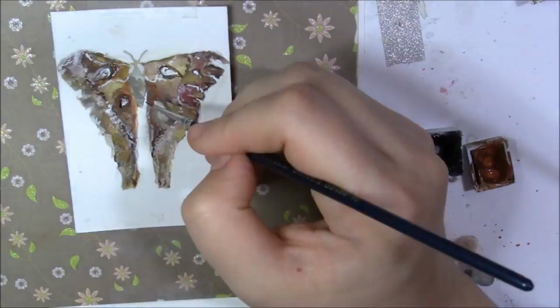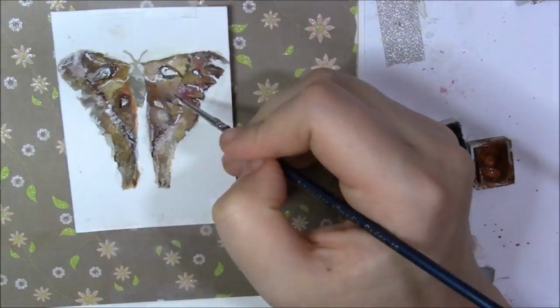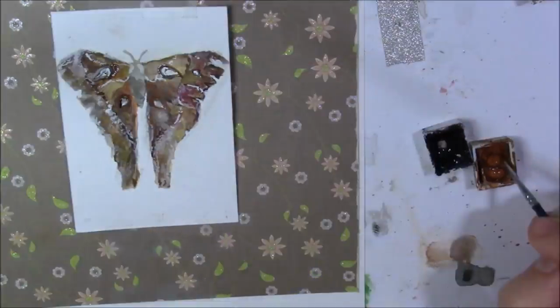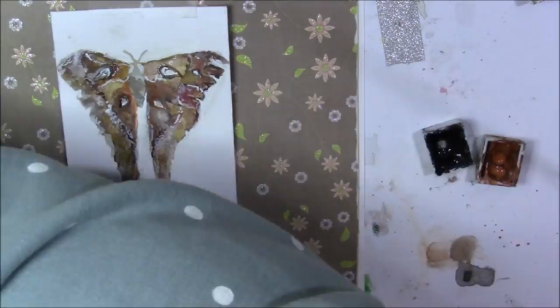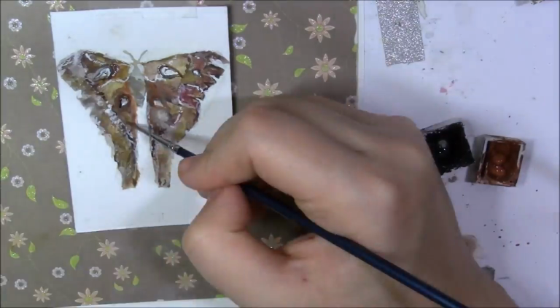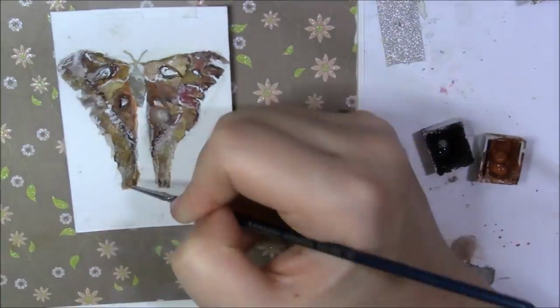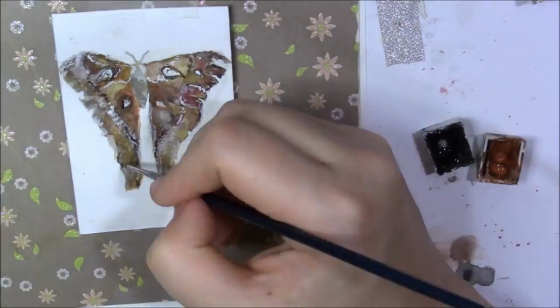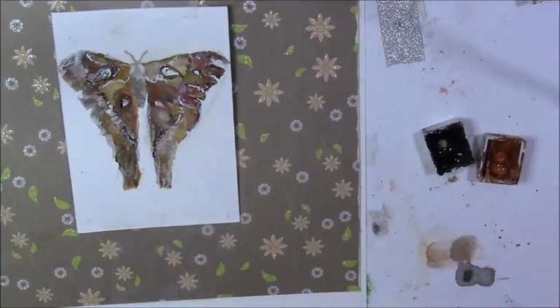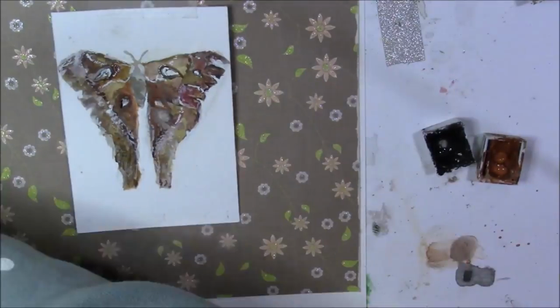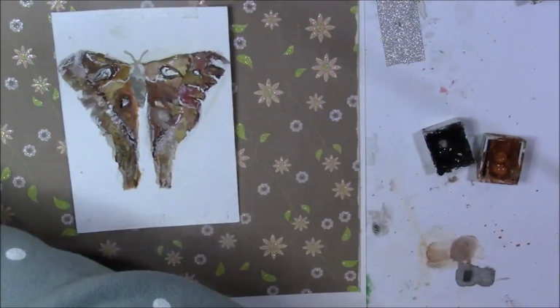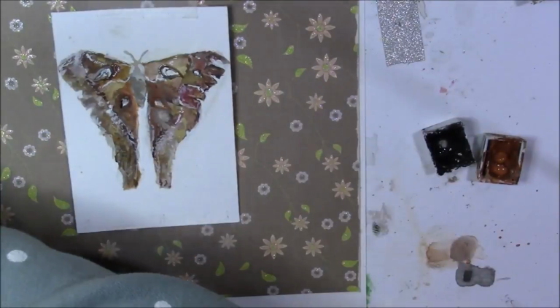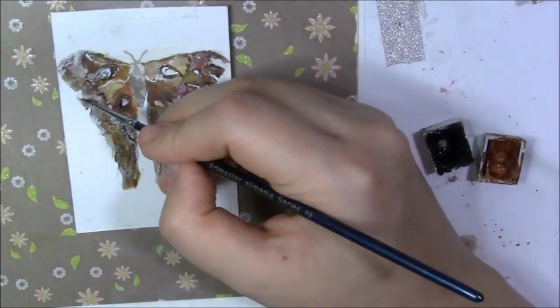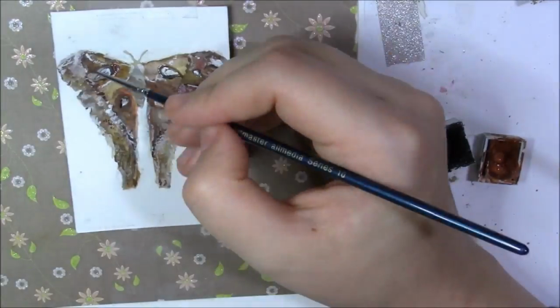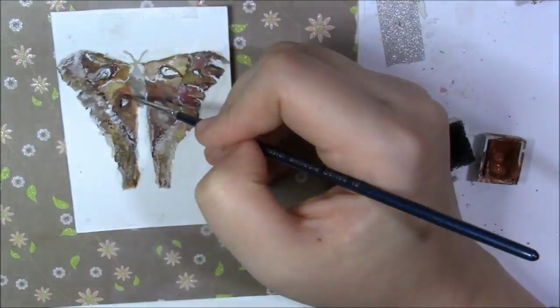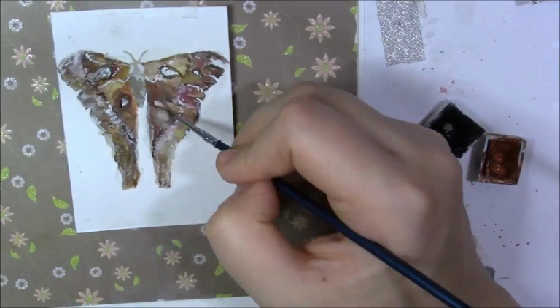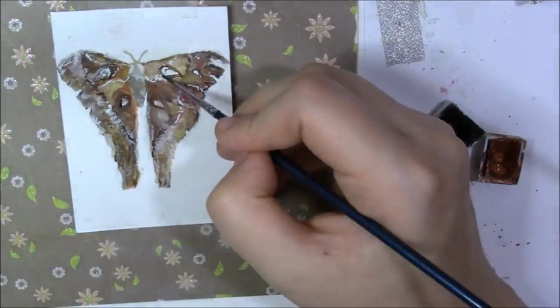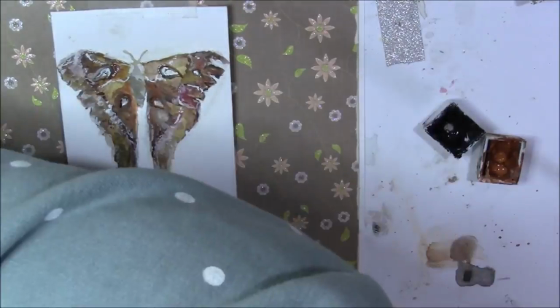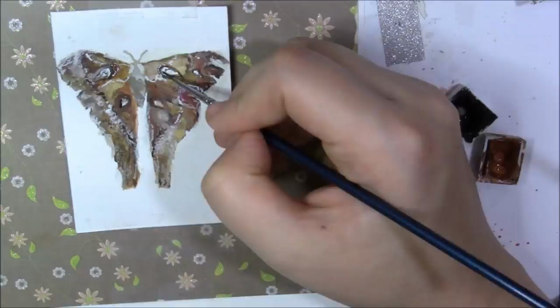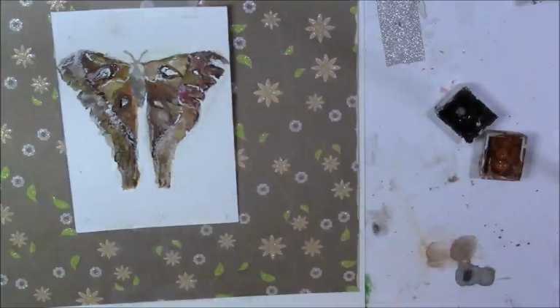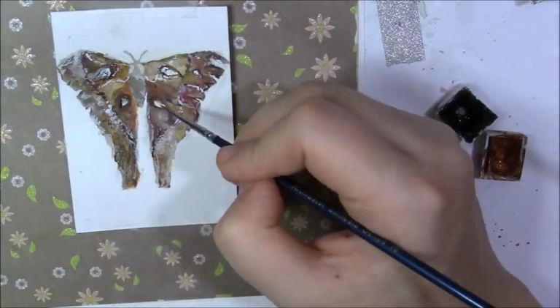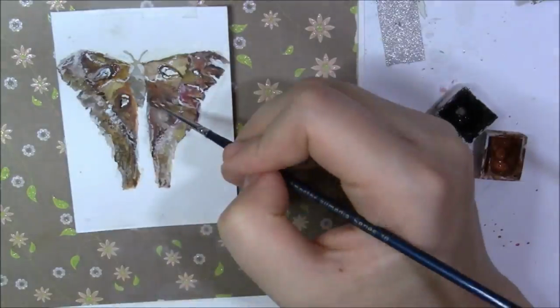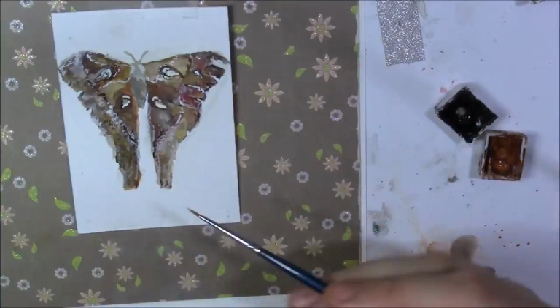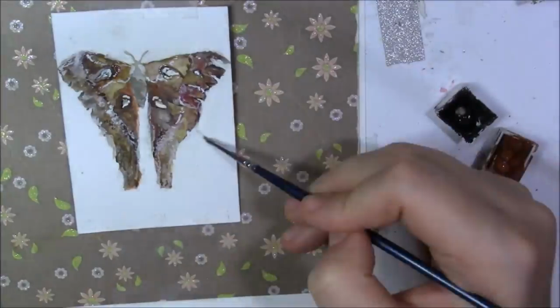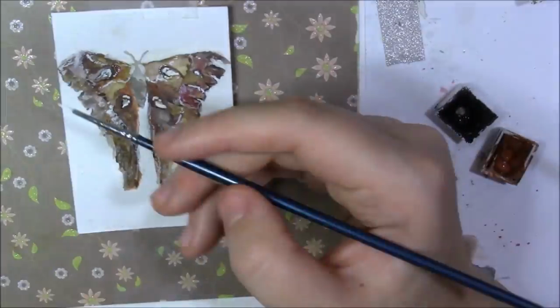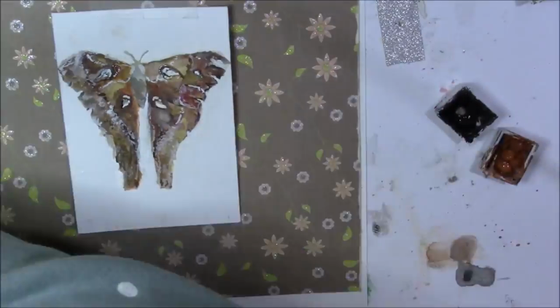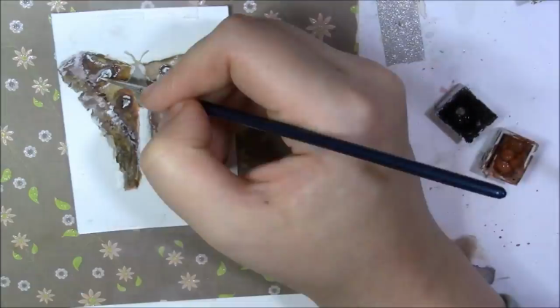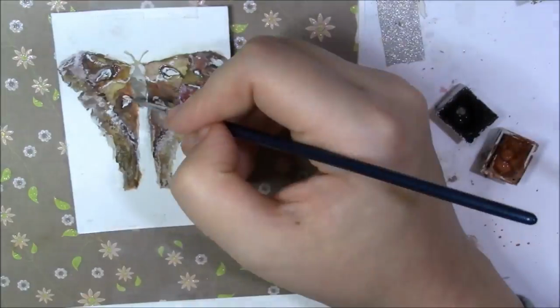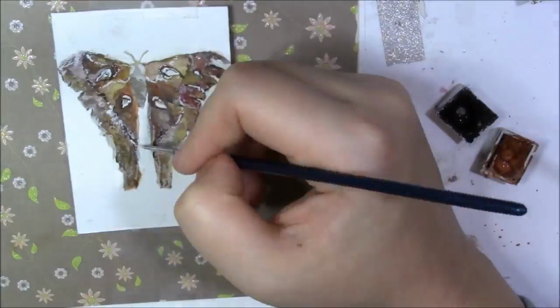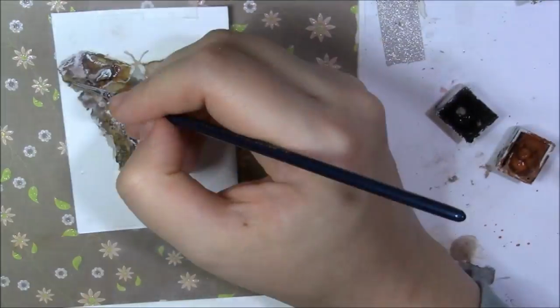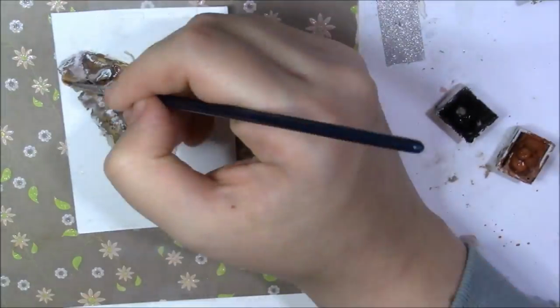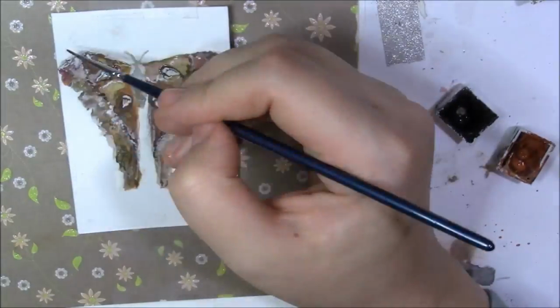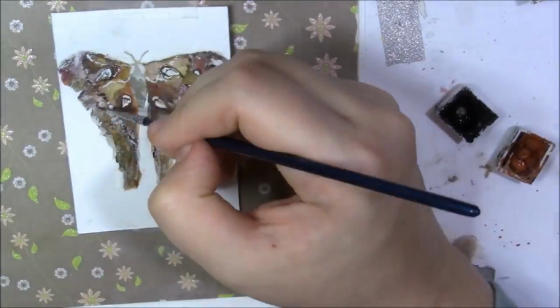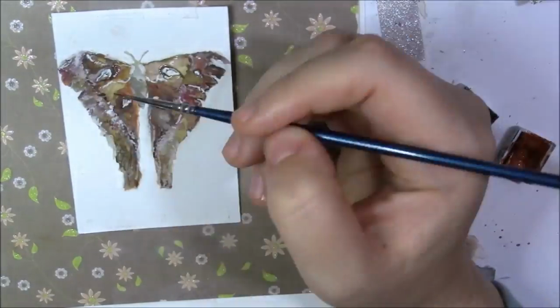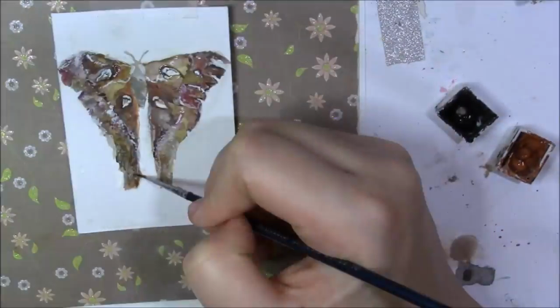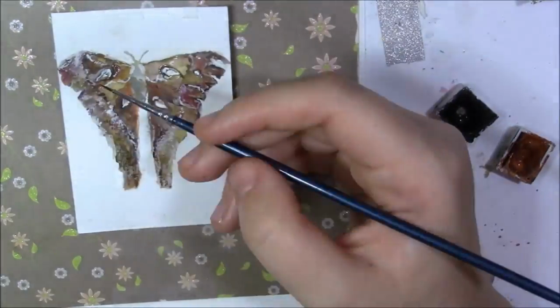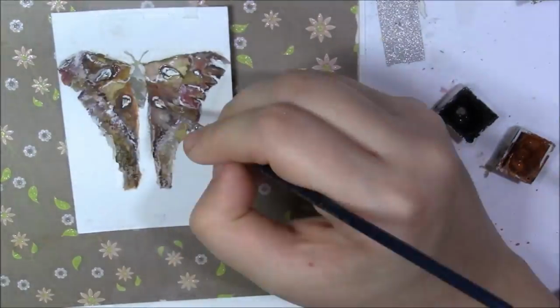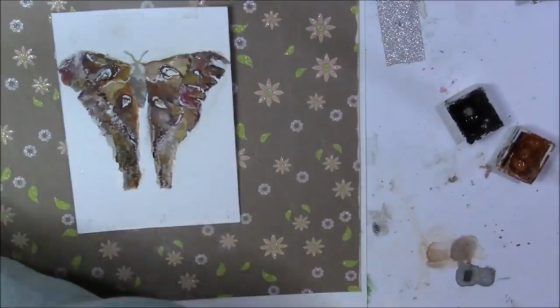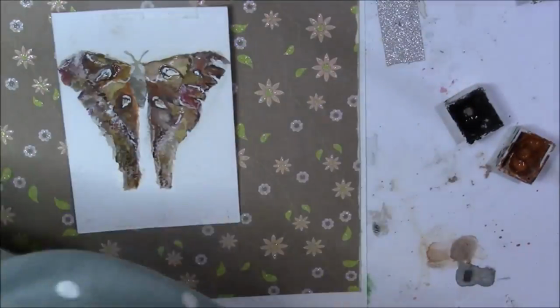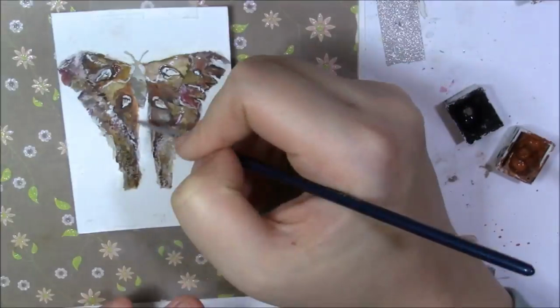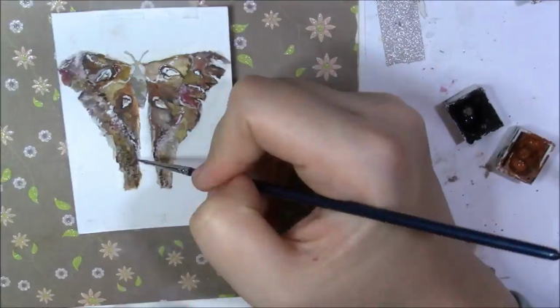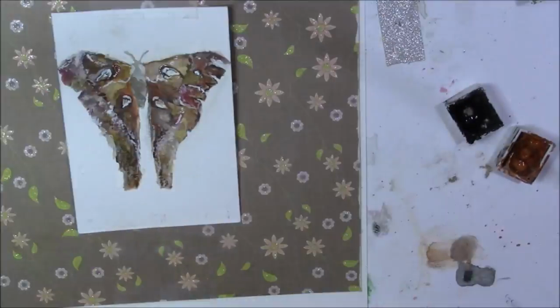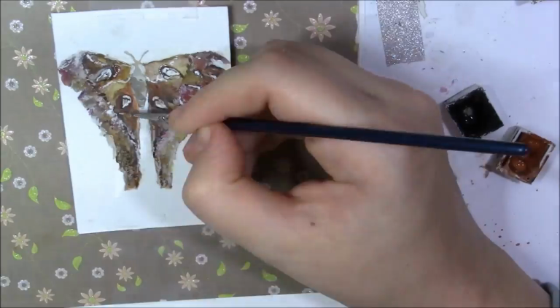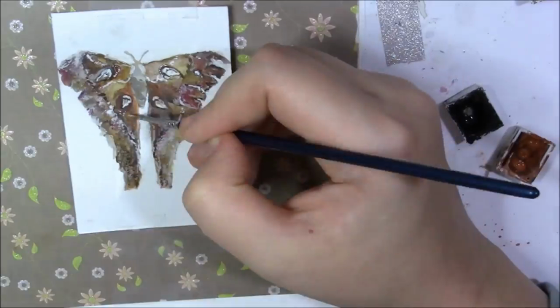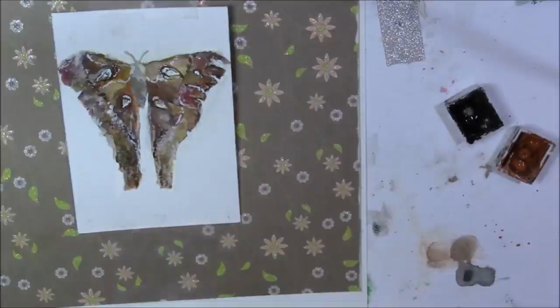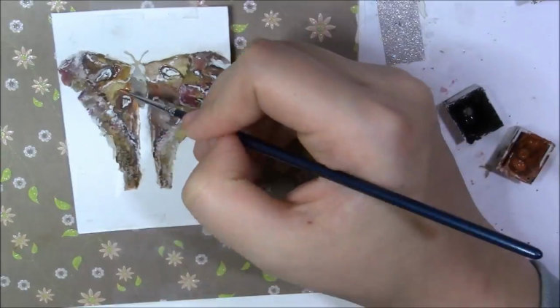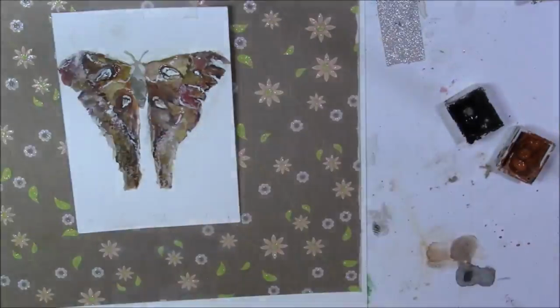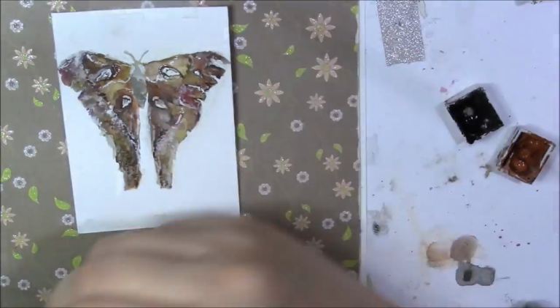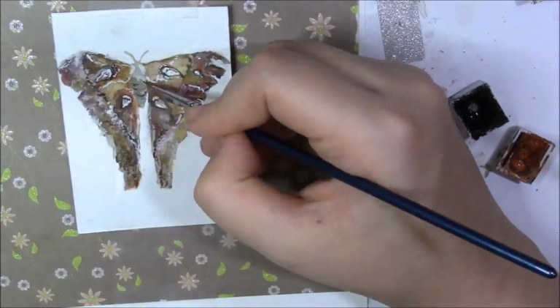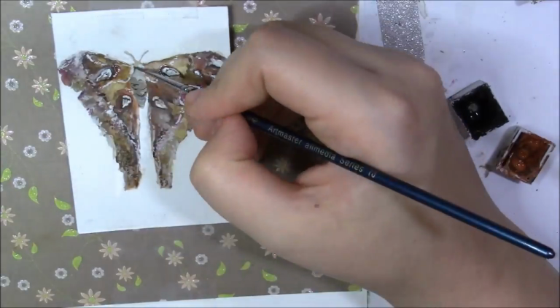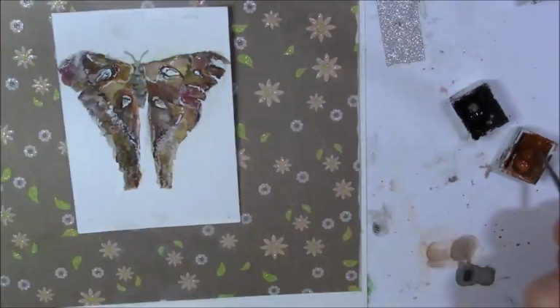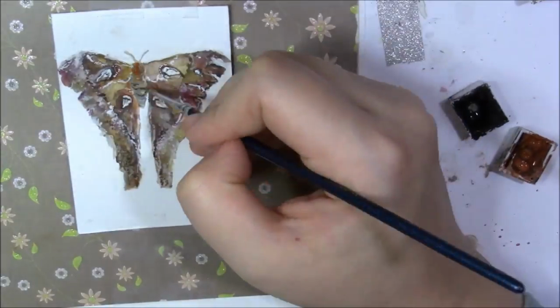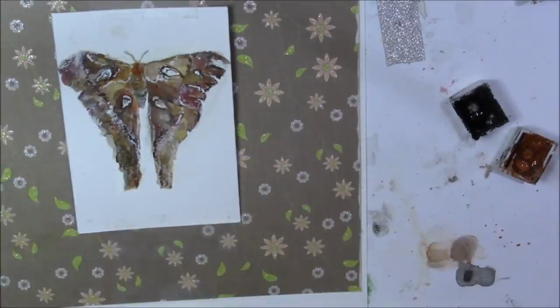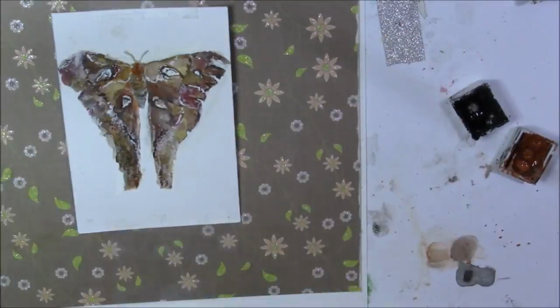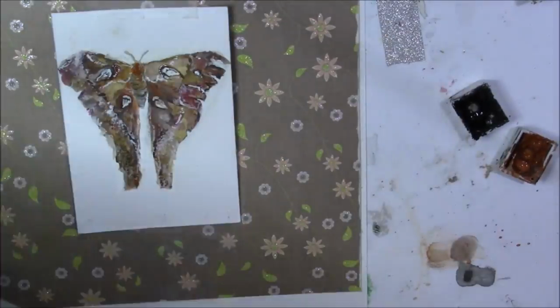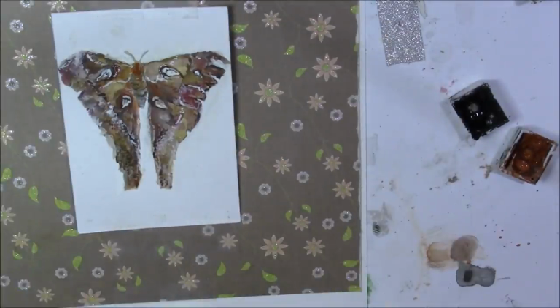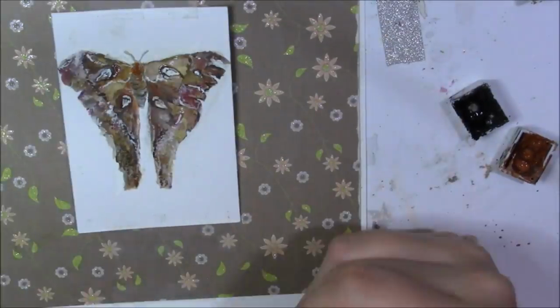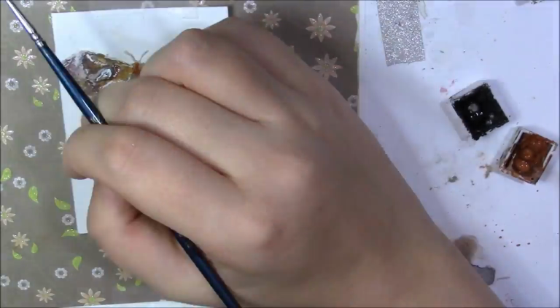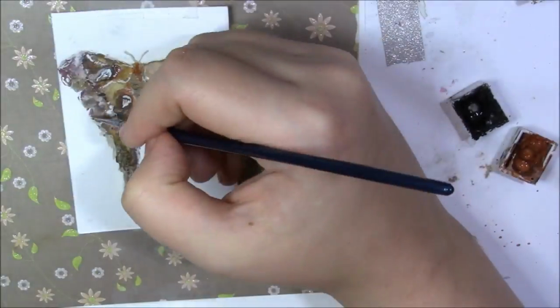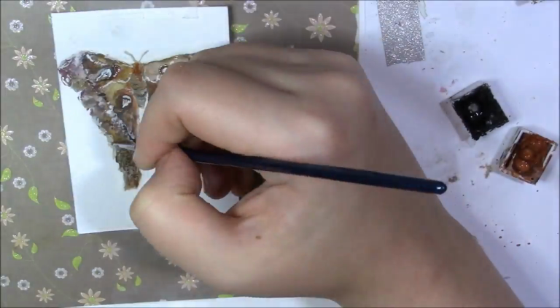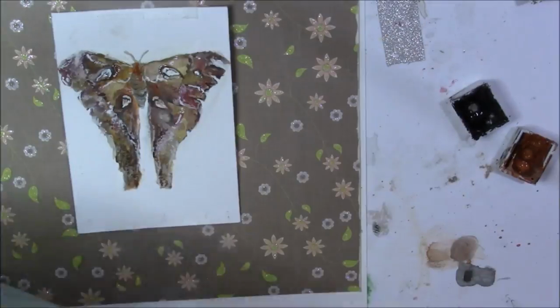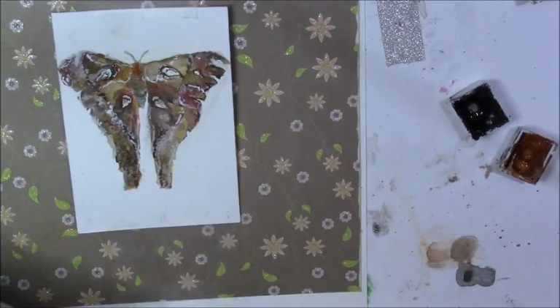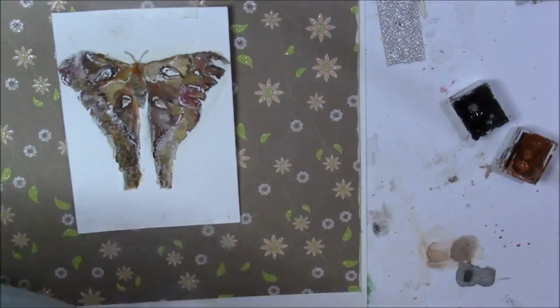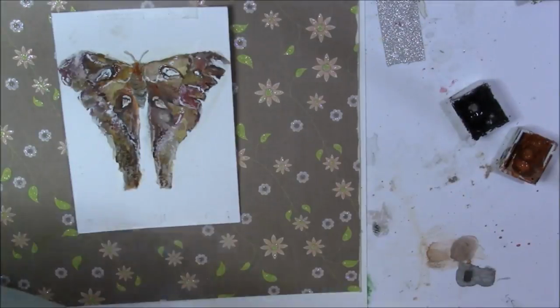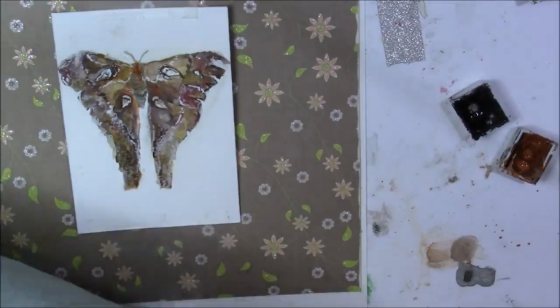To create this painting I used Winsor & Newton watercolors and ACO size watercolour paper.